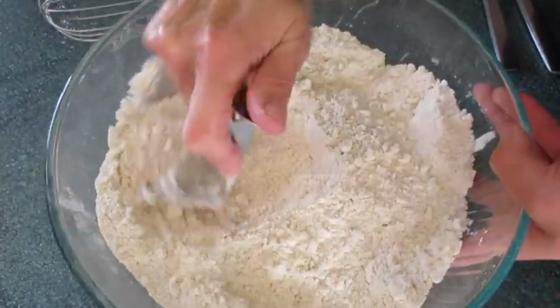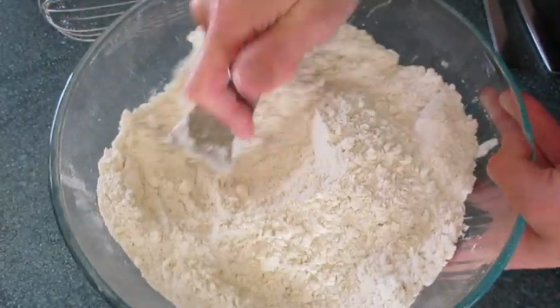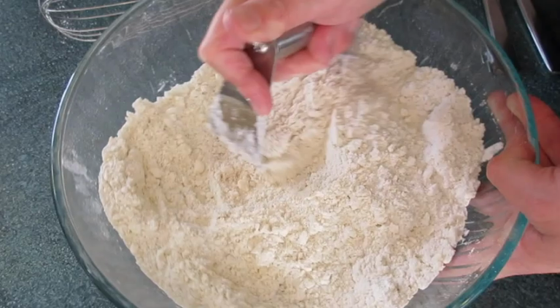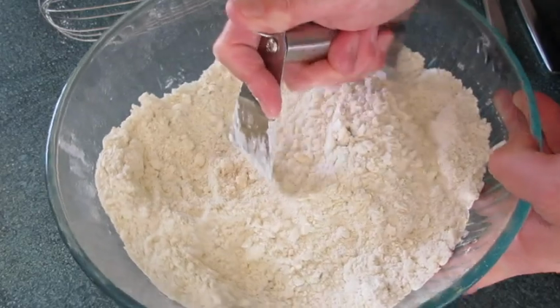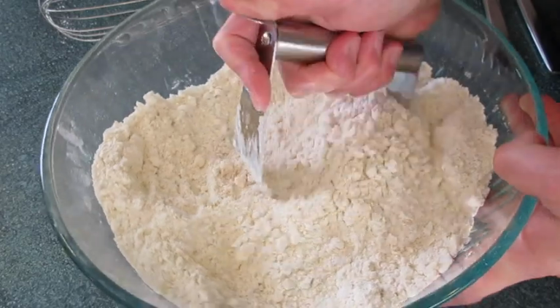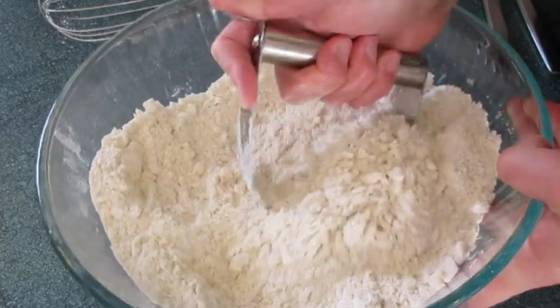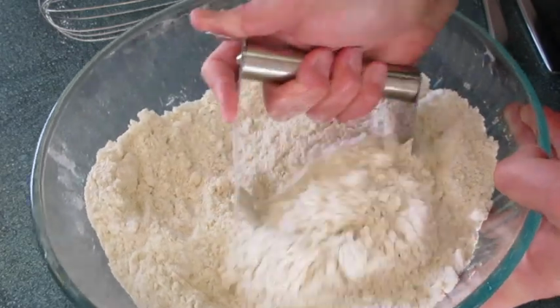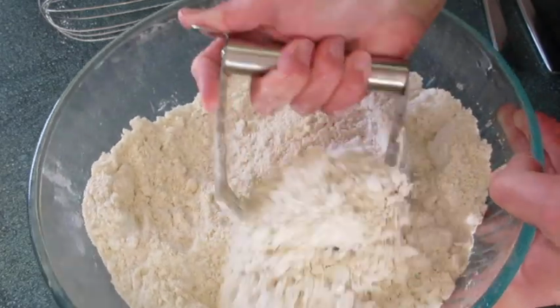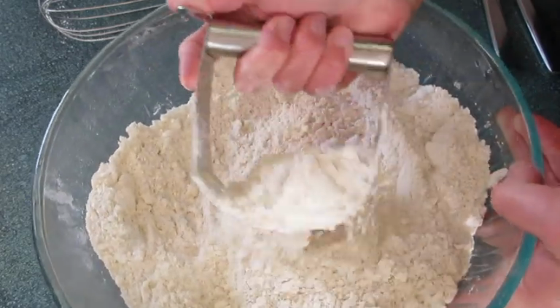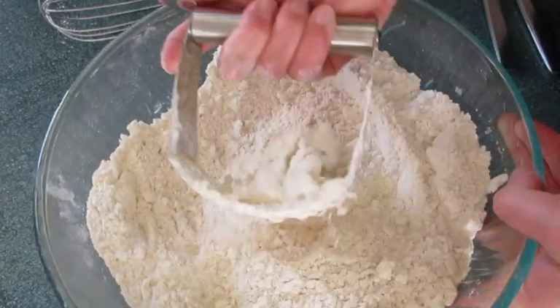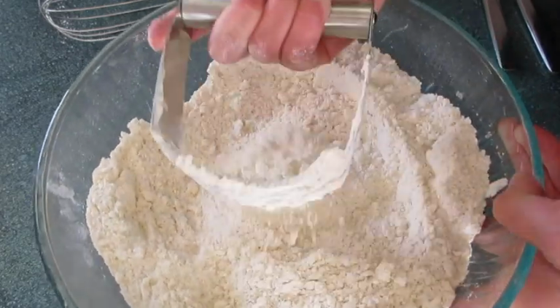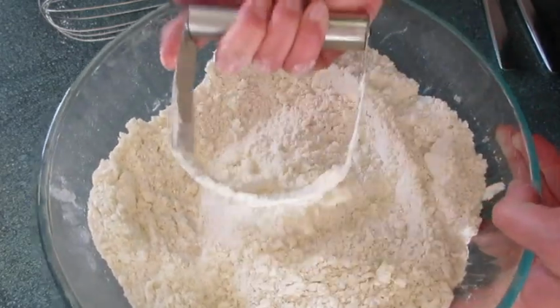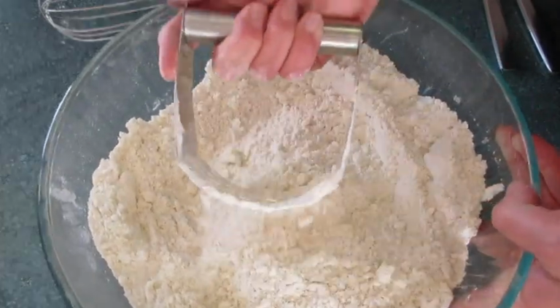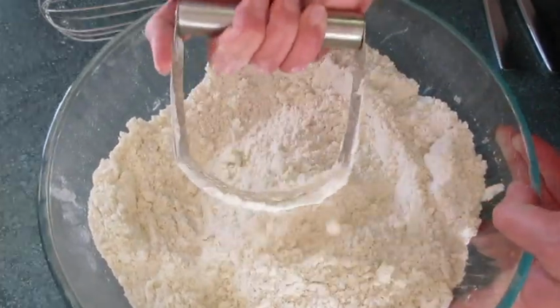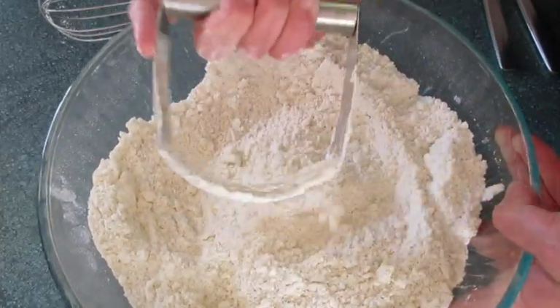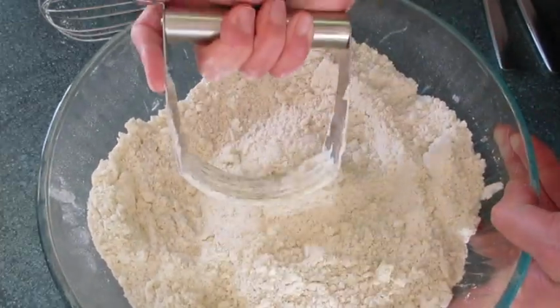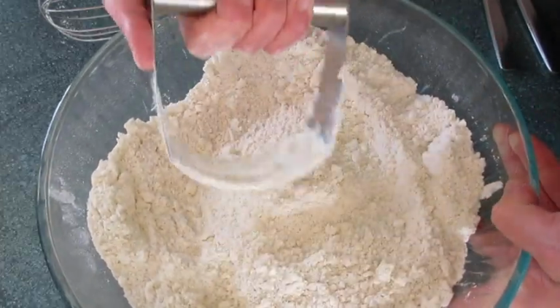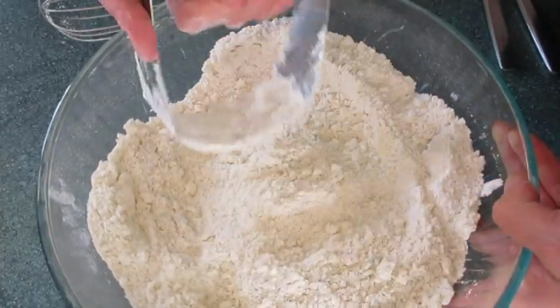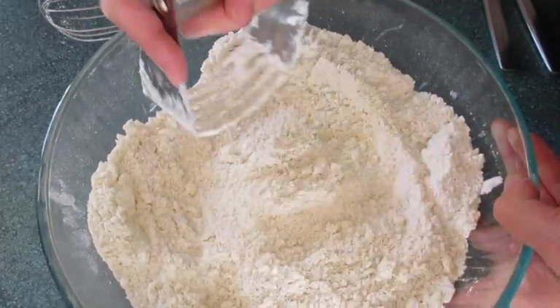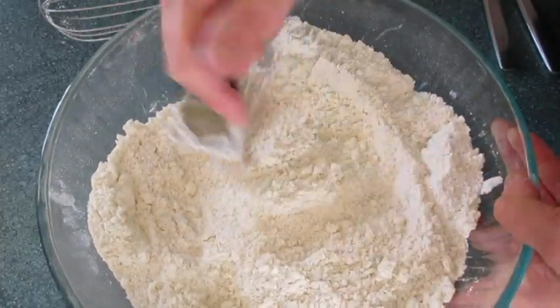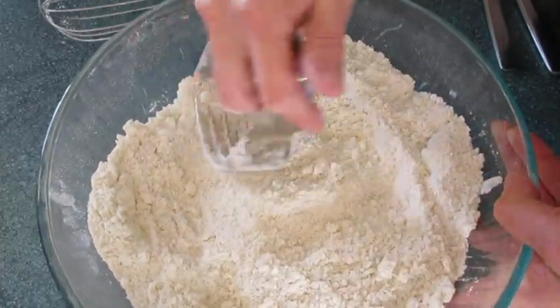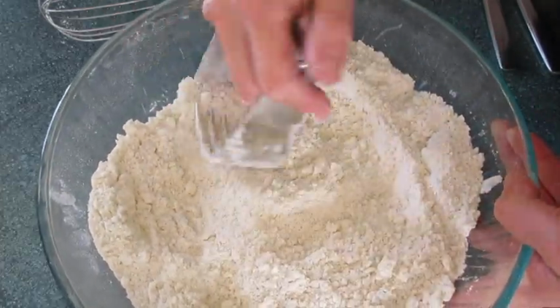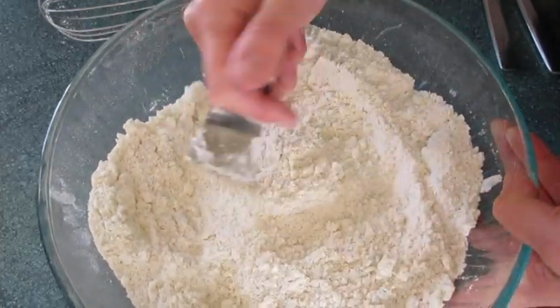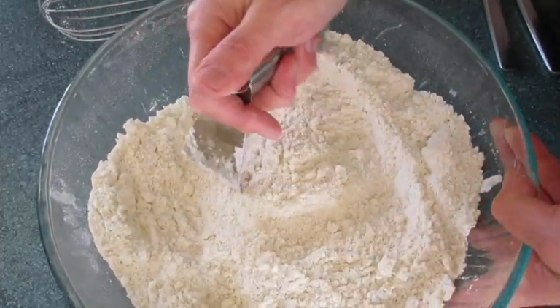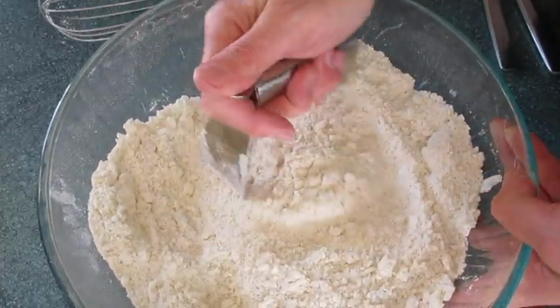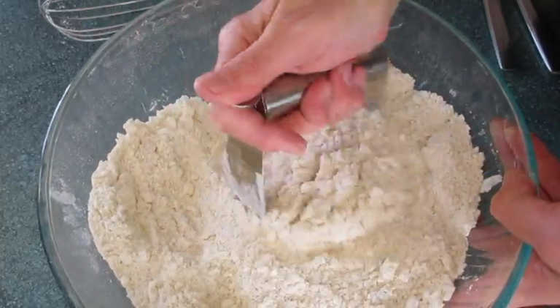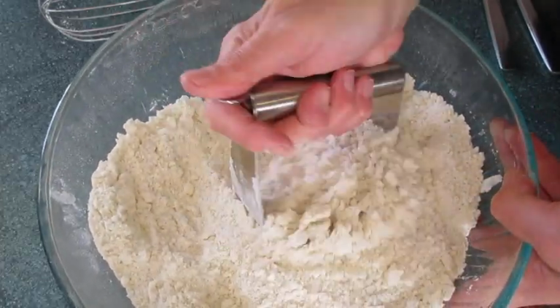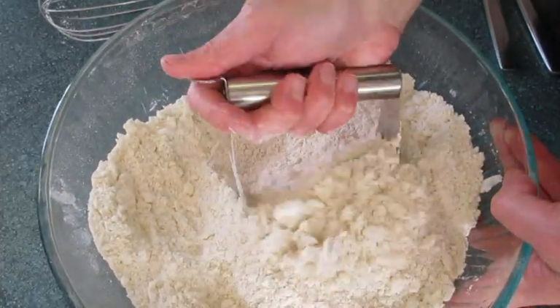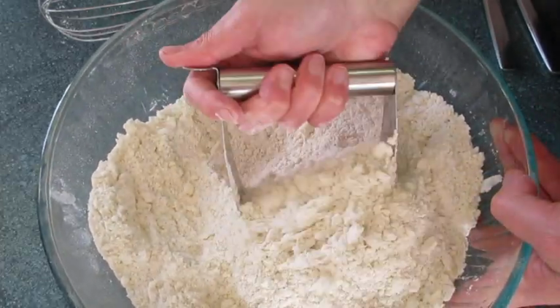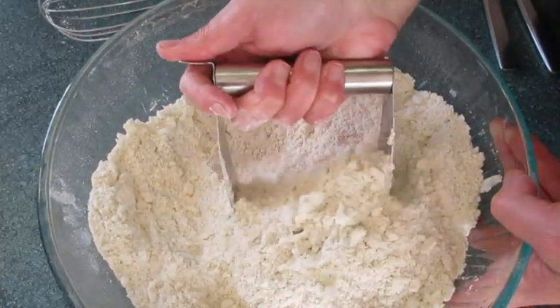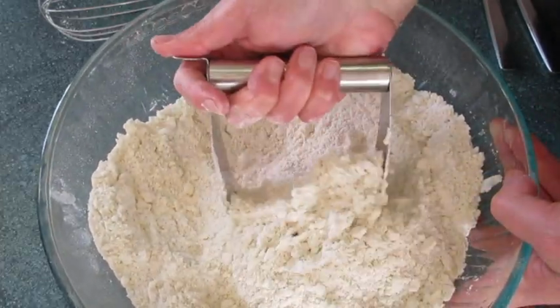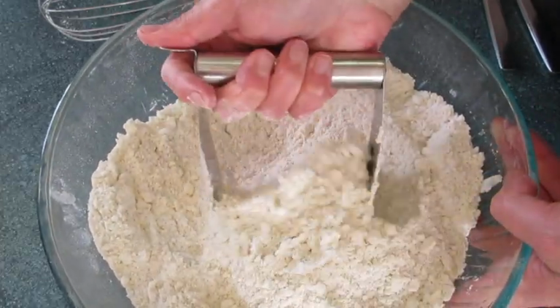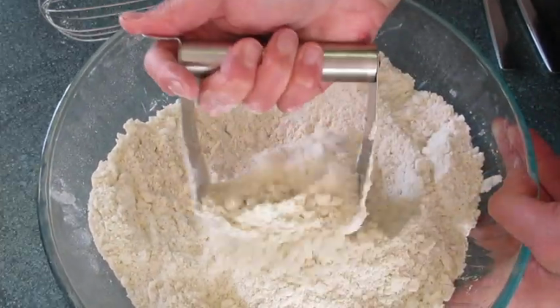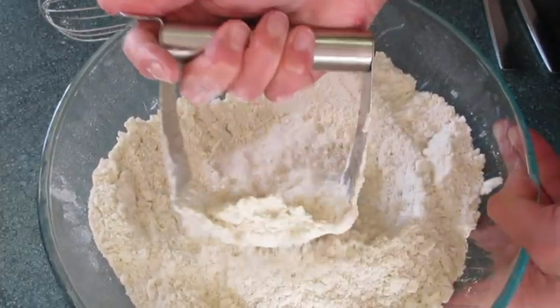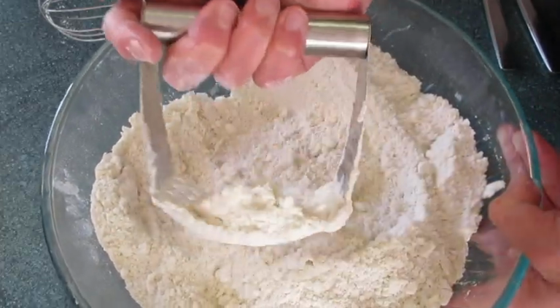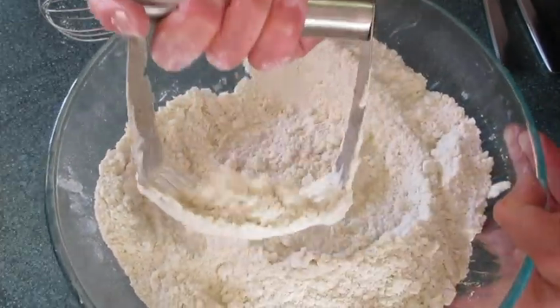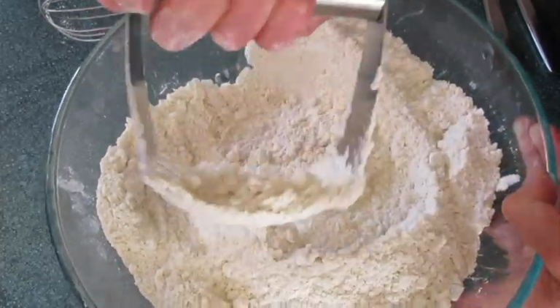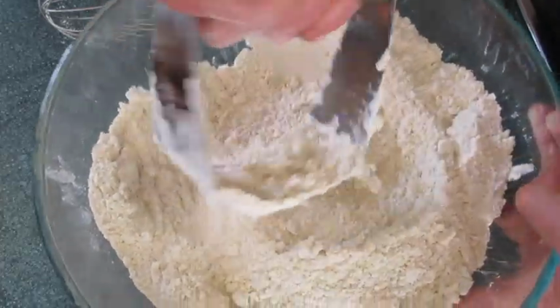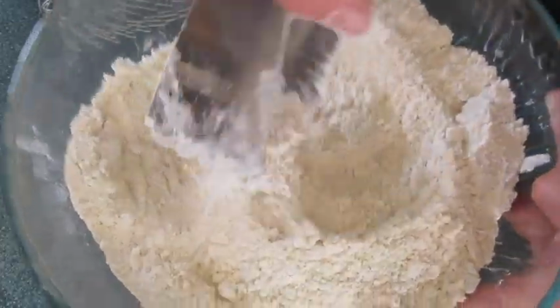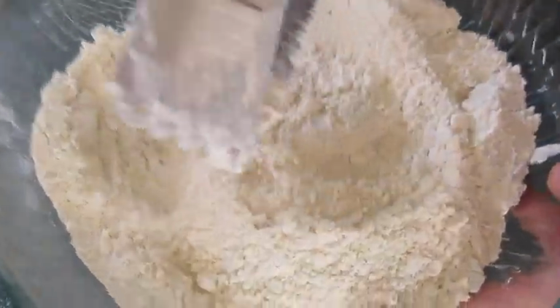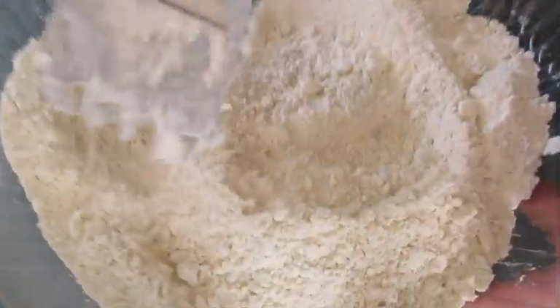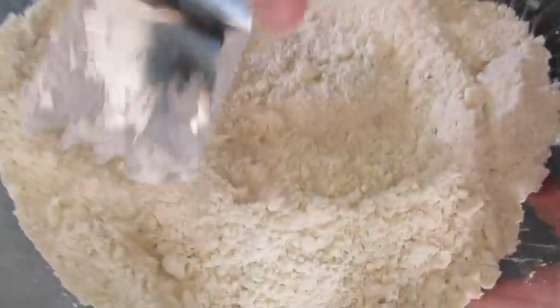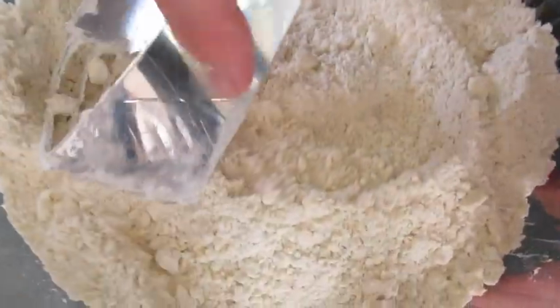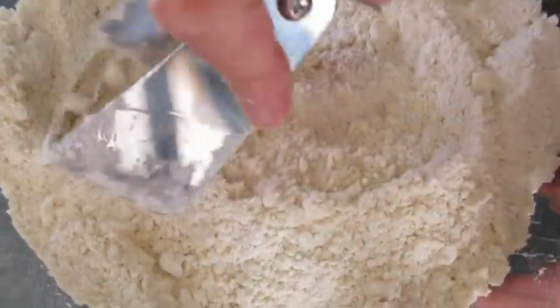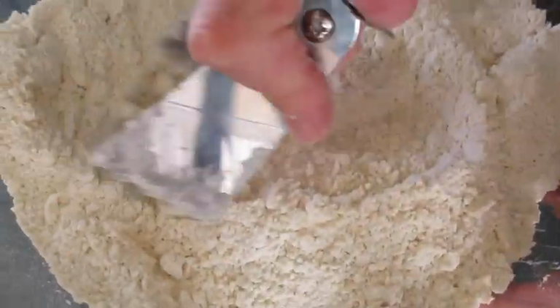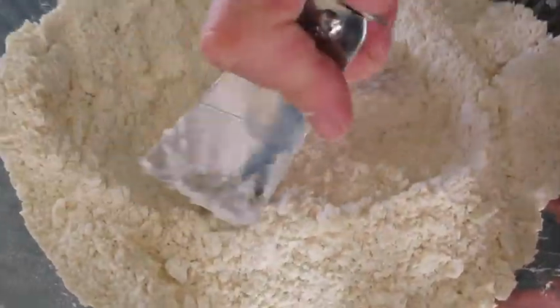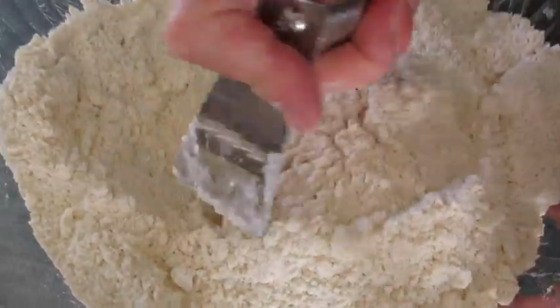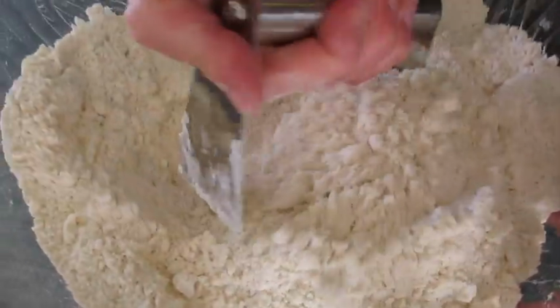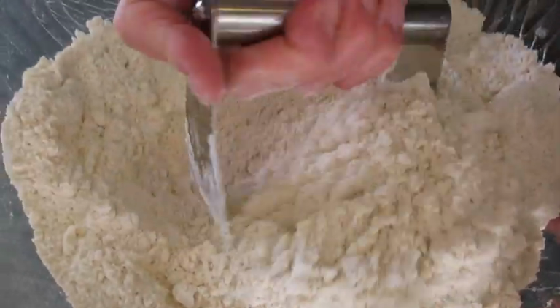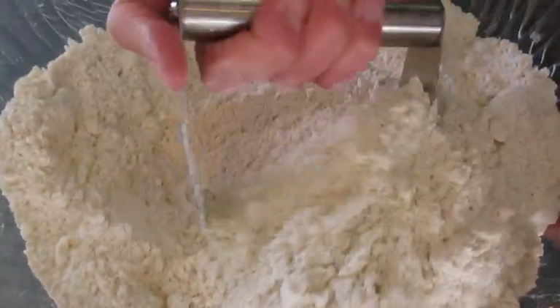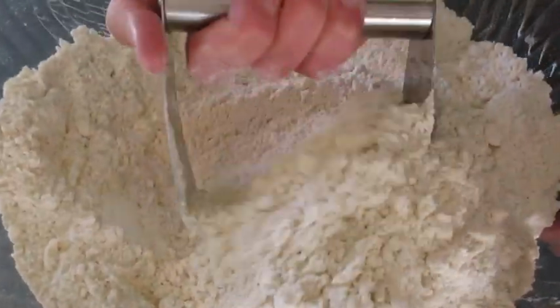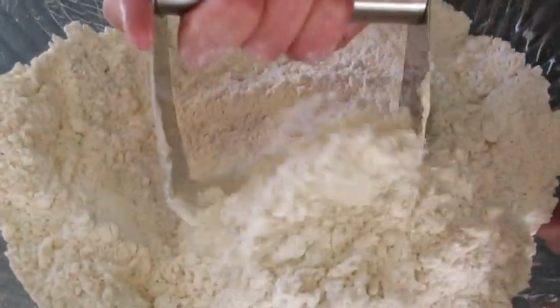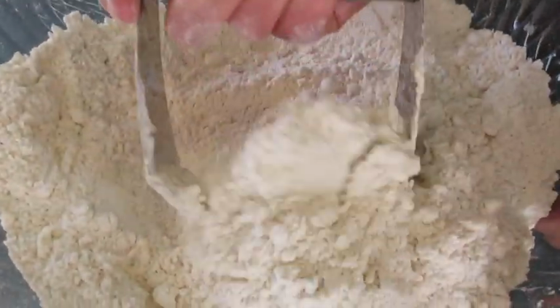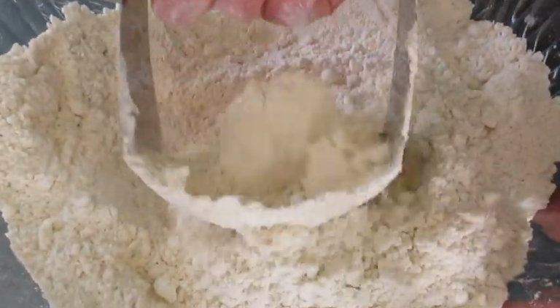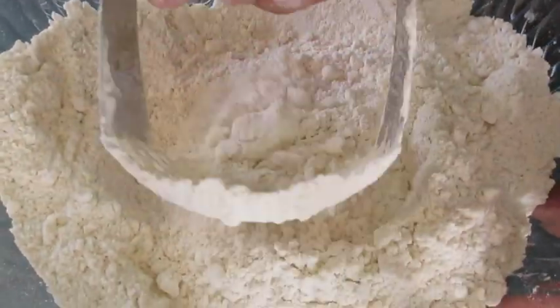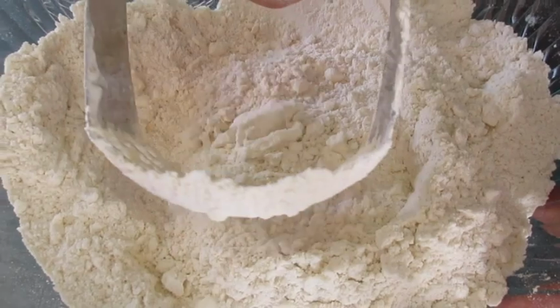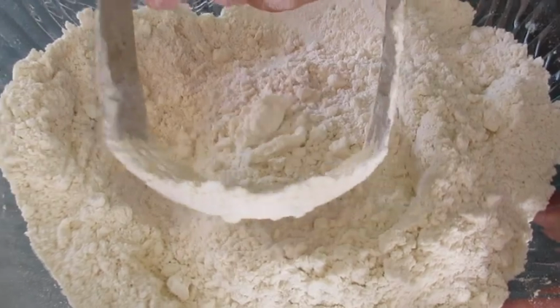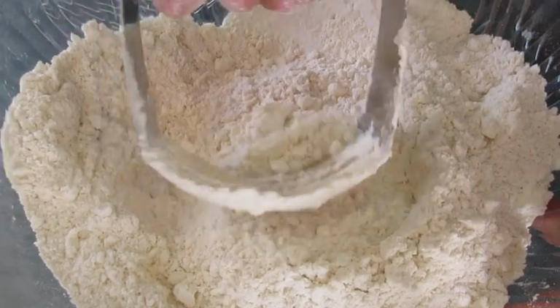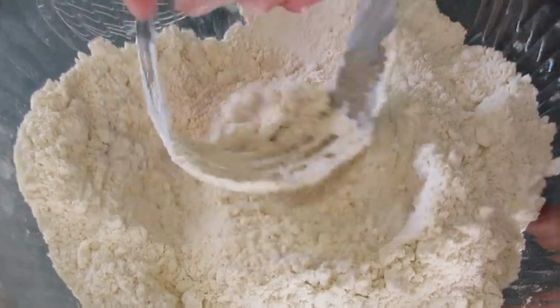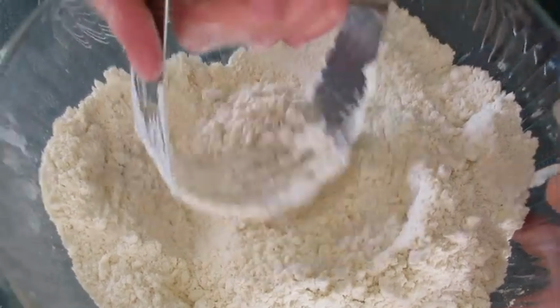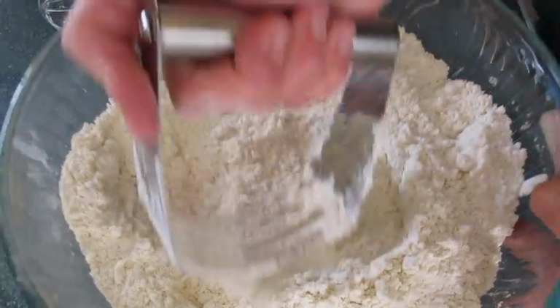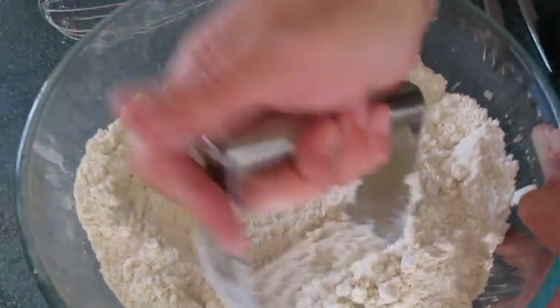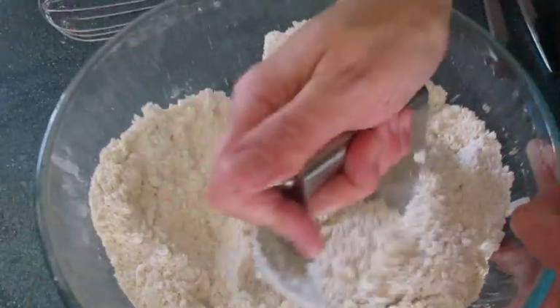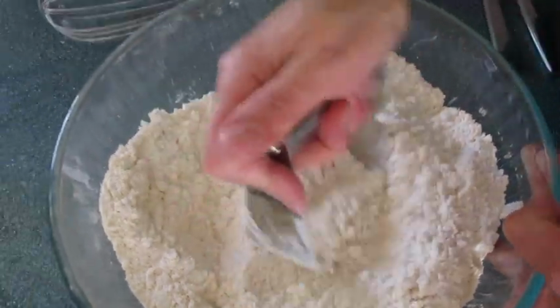You want this looking like cornmeal — spend some time cutting in that shortening with your dry ingredients. You see that? It looks like almost a cornmeal texture. That's what you're looking for.